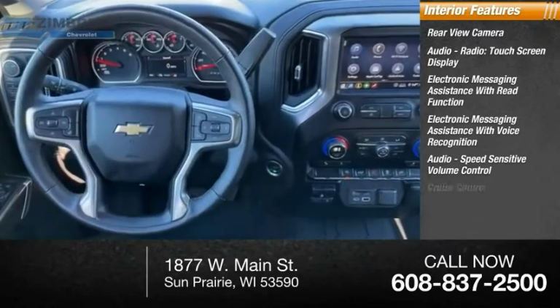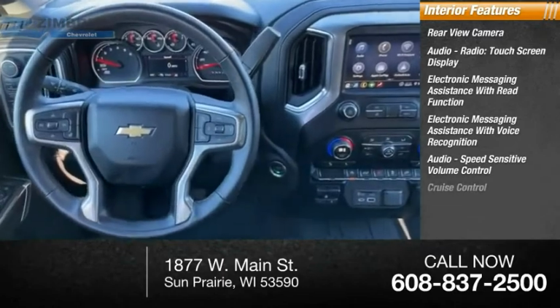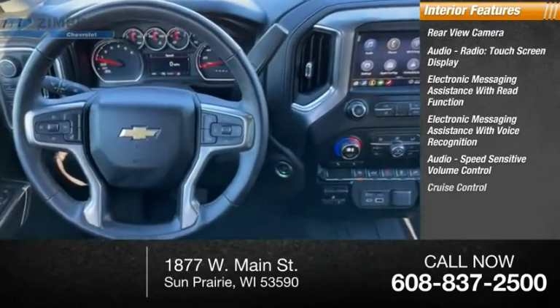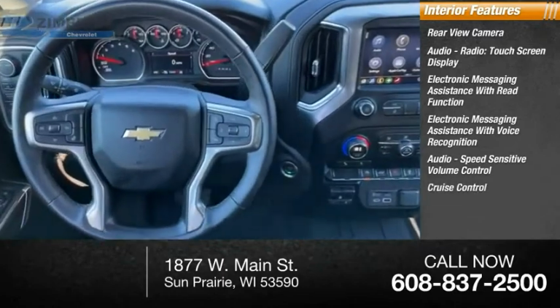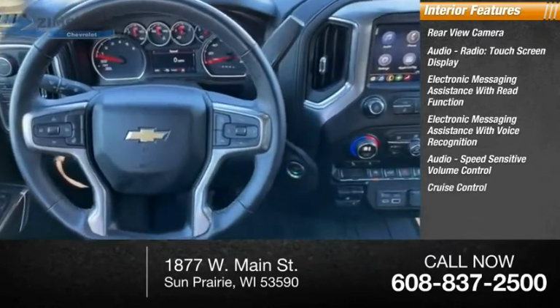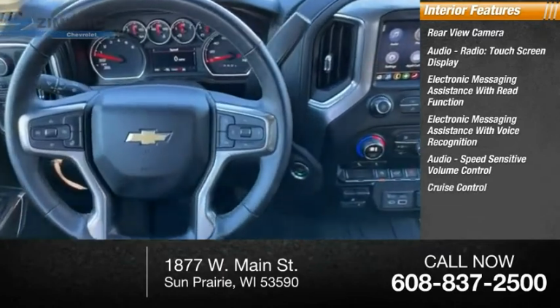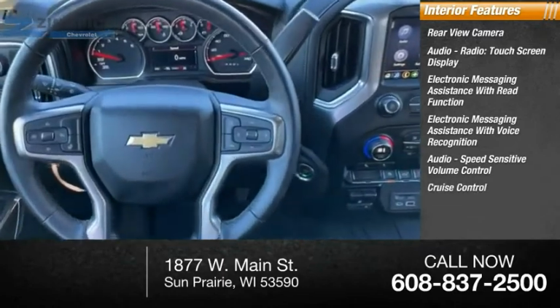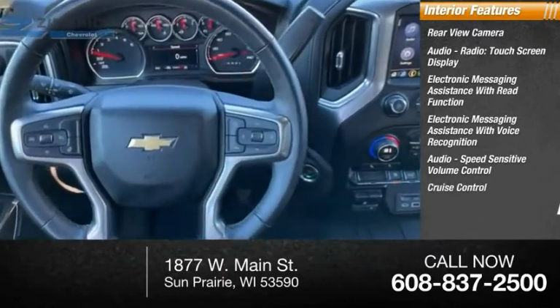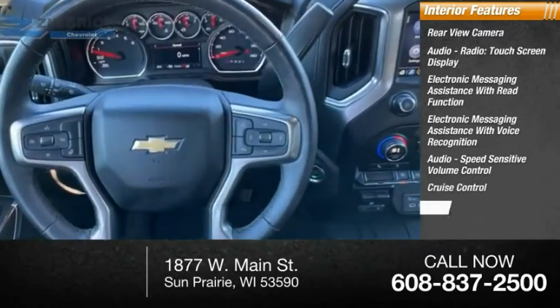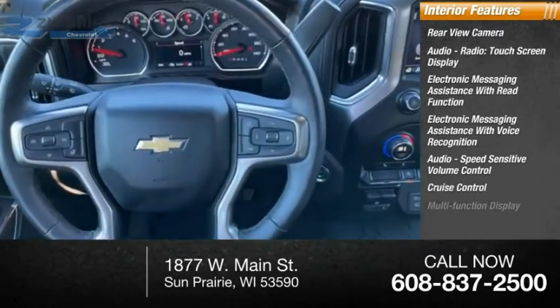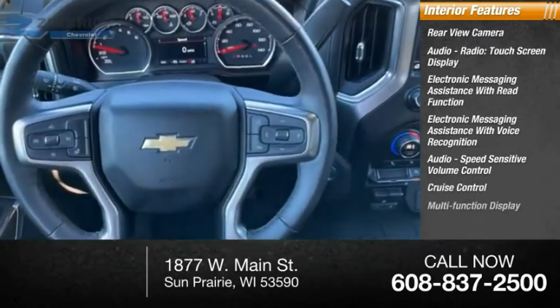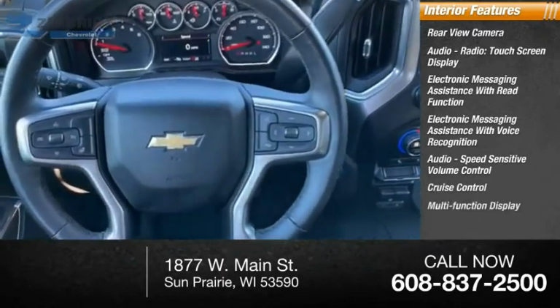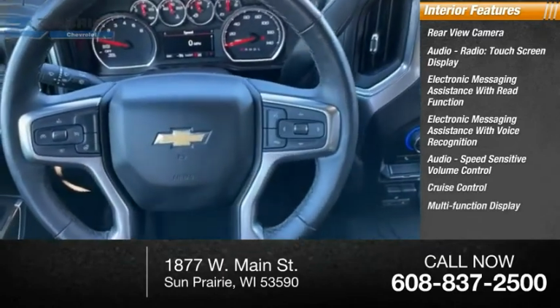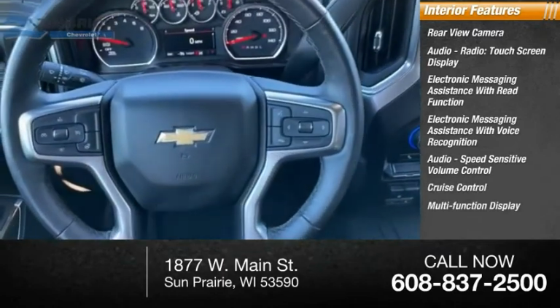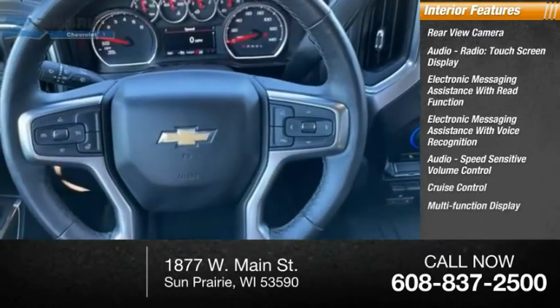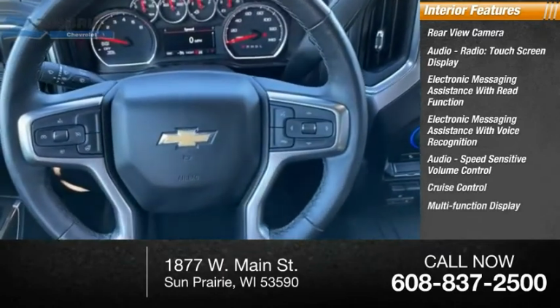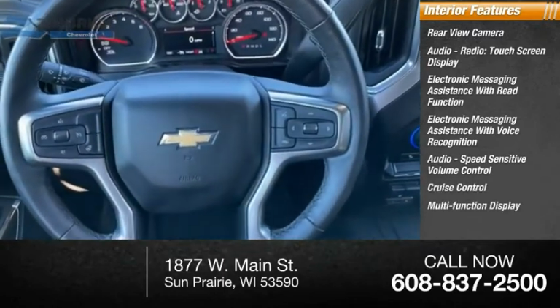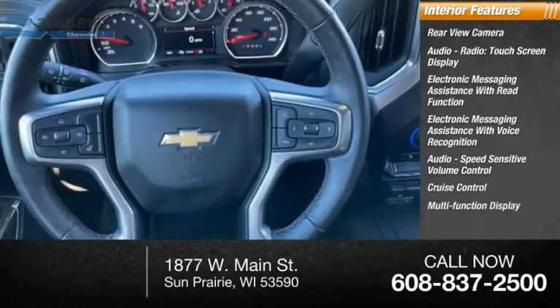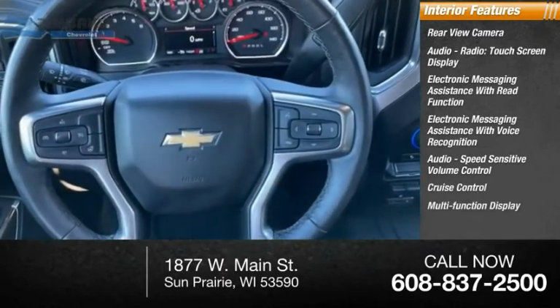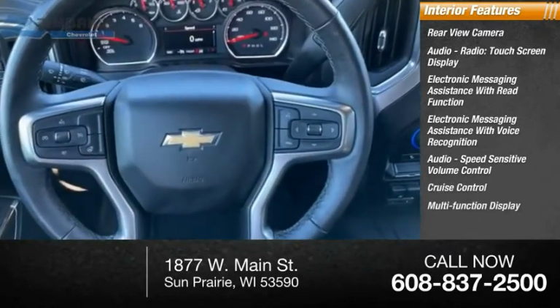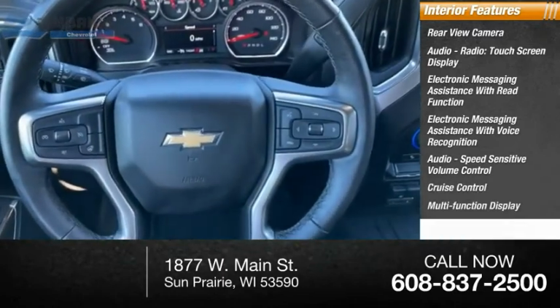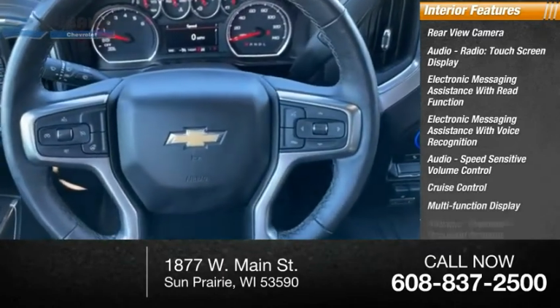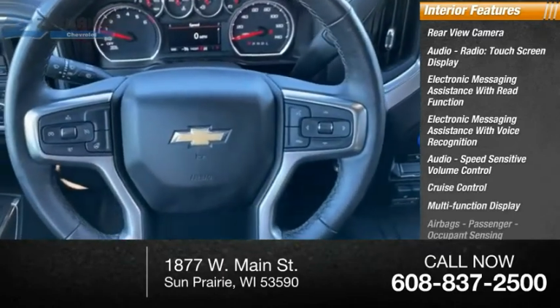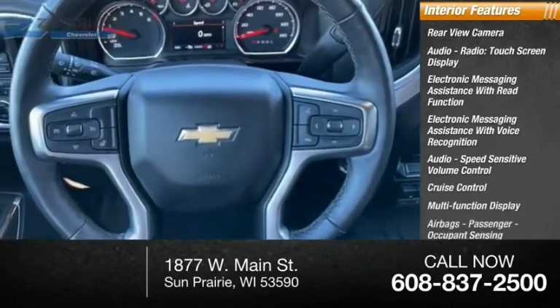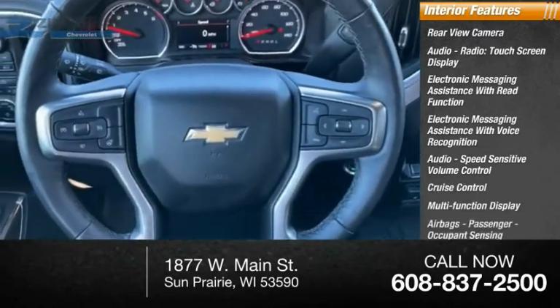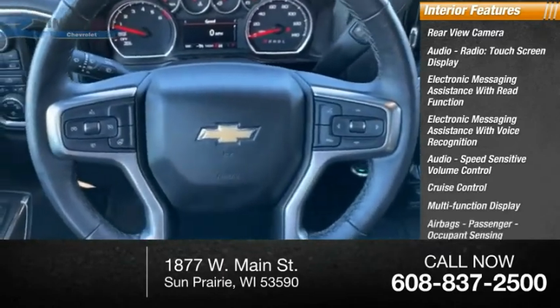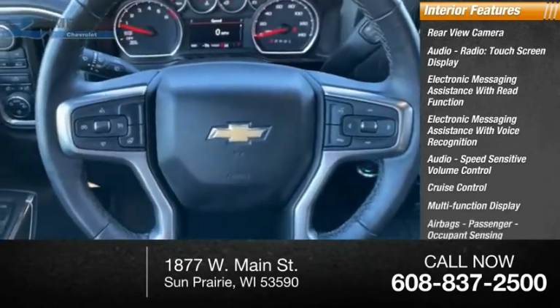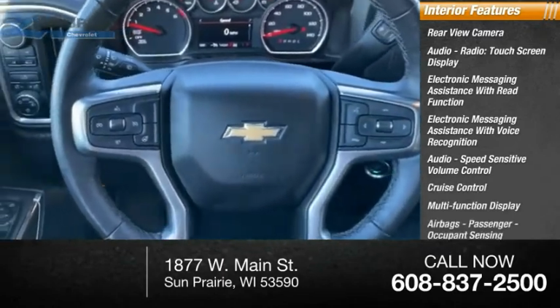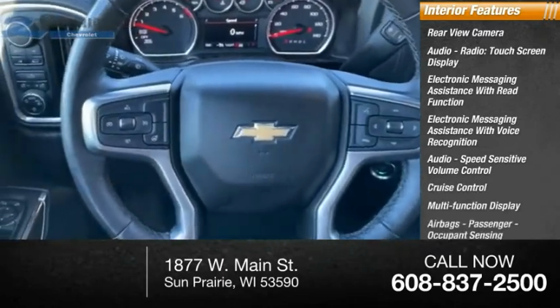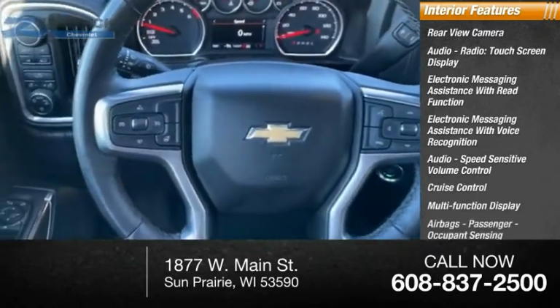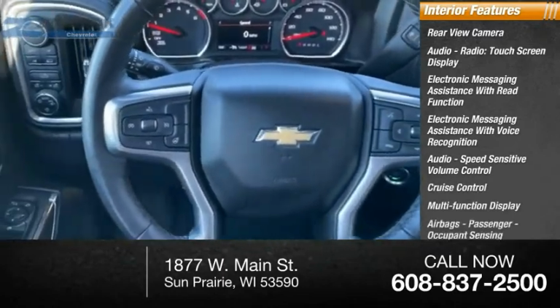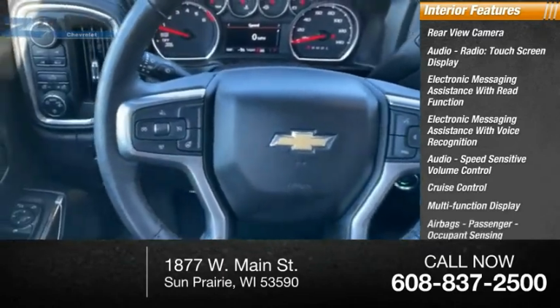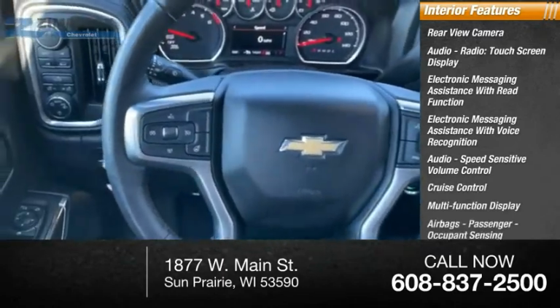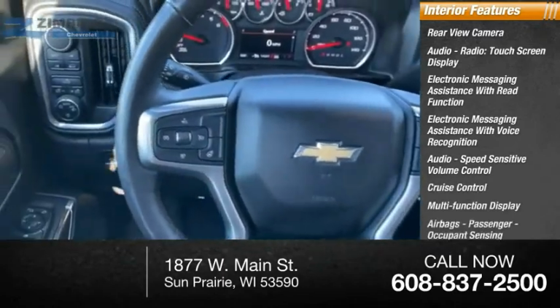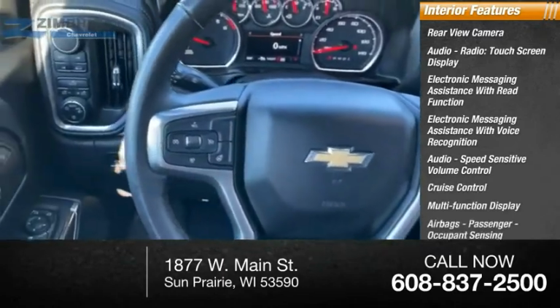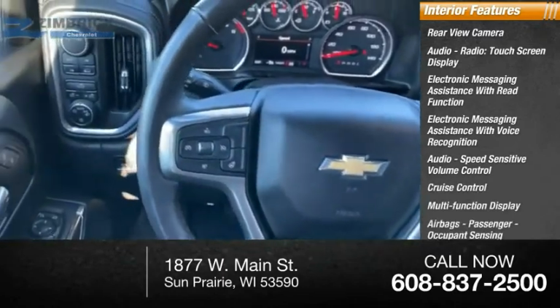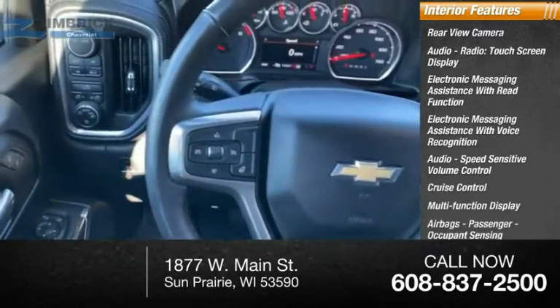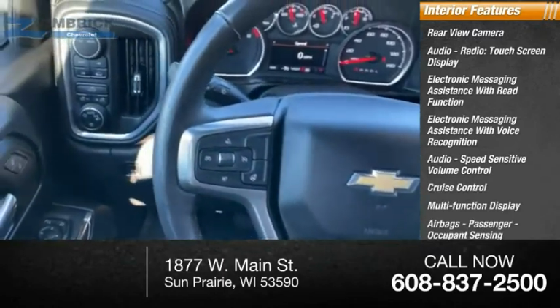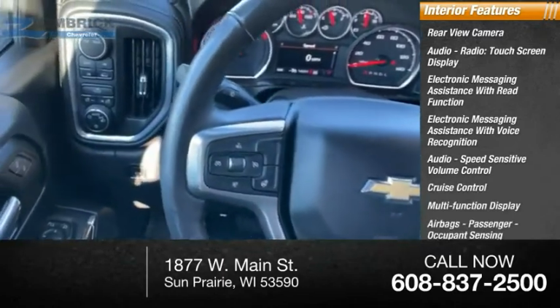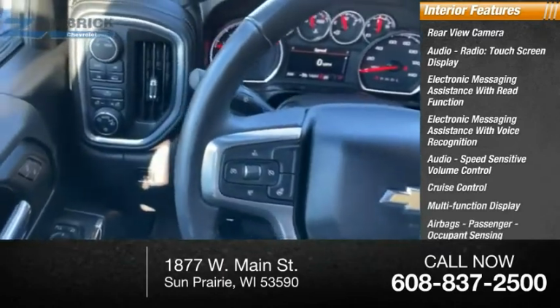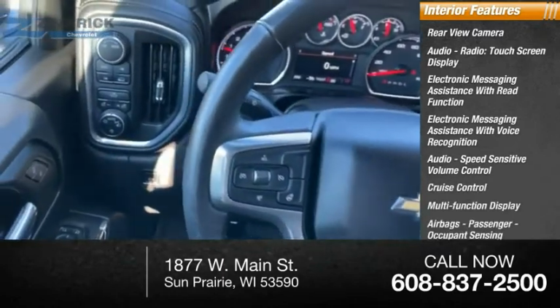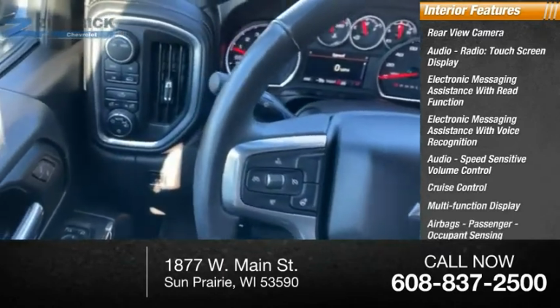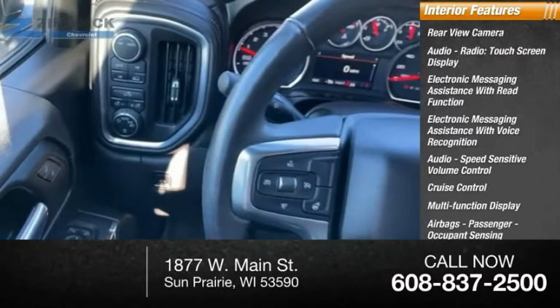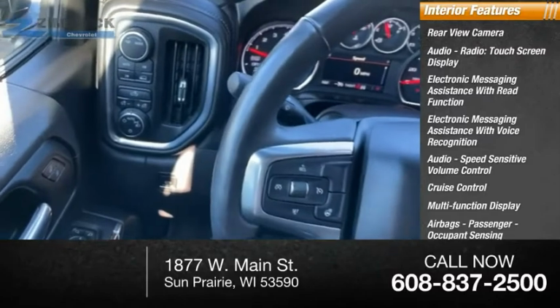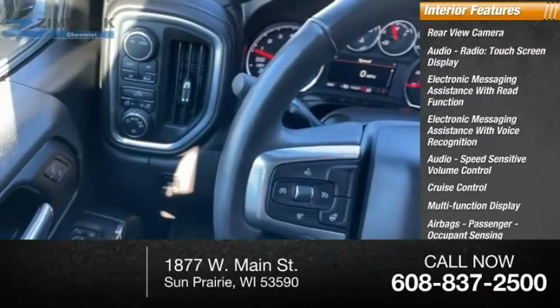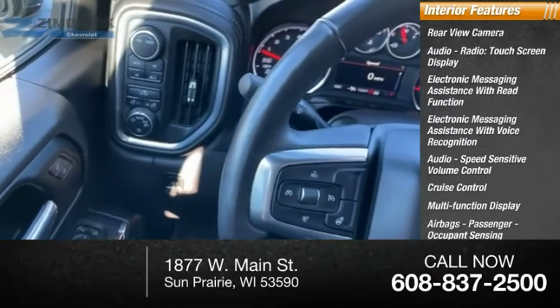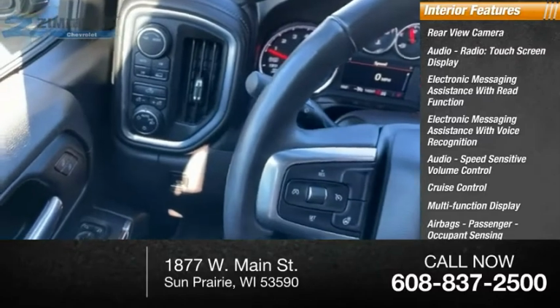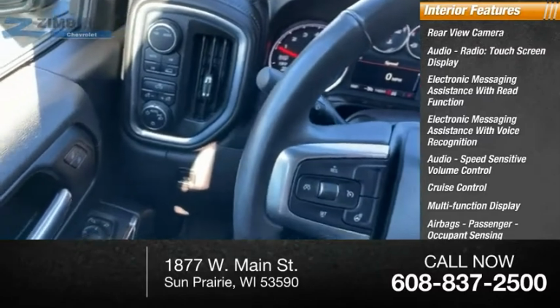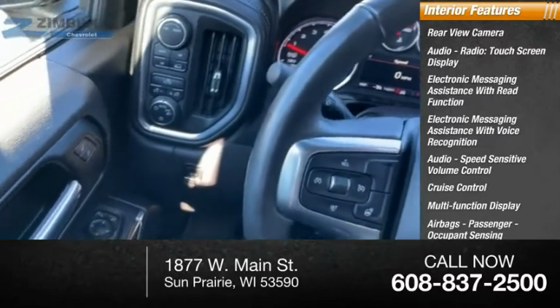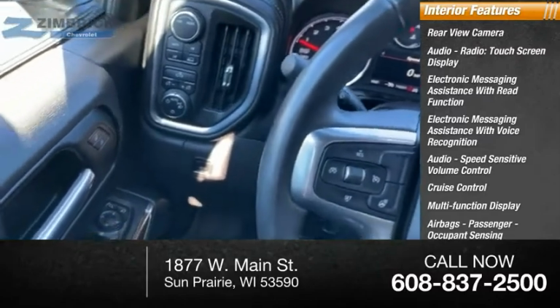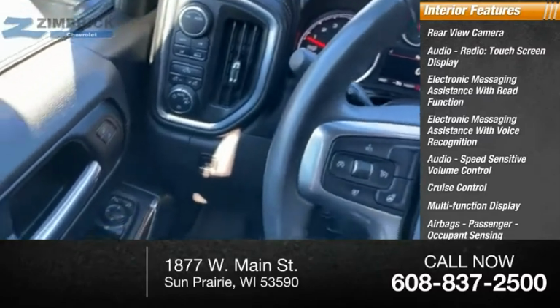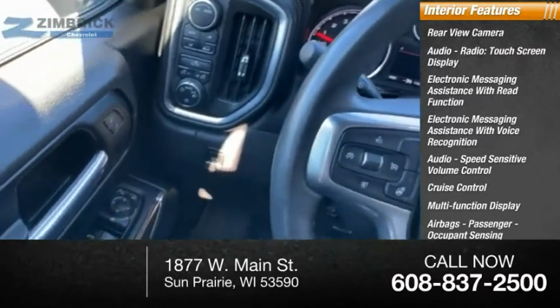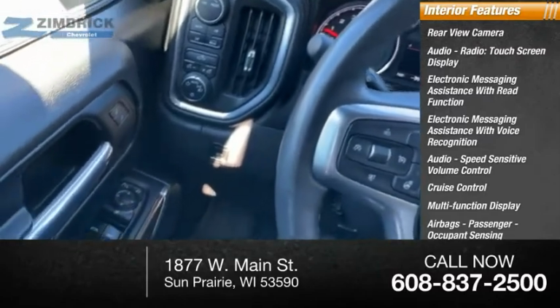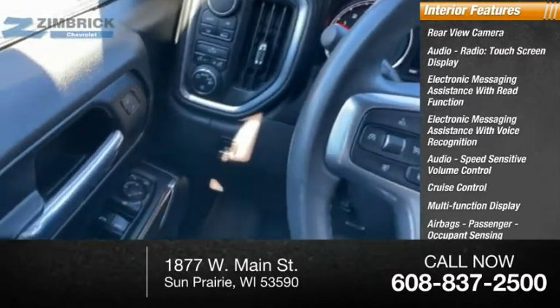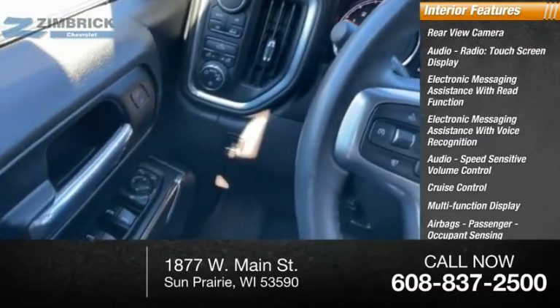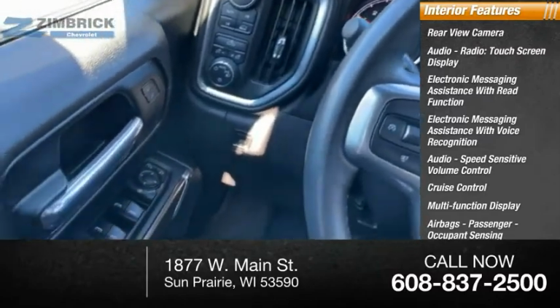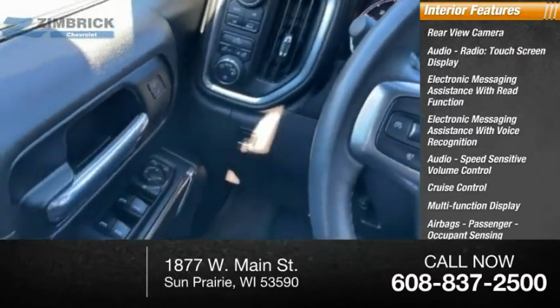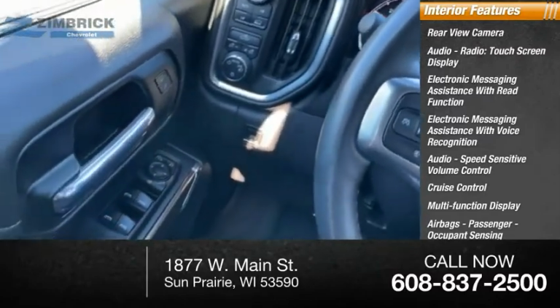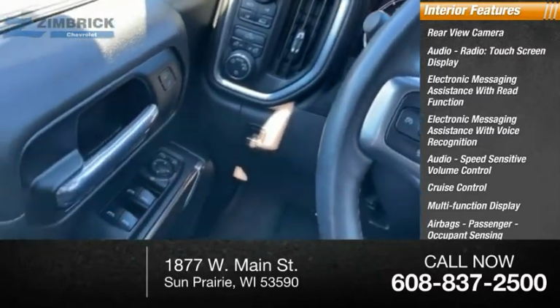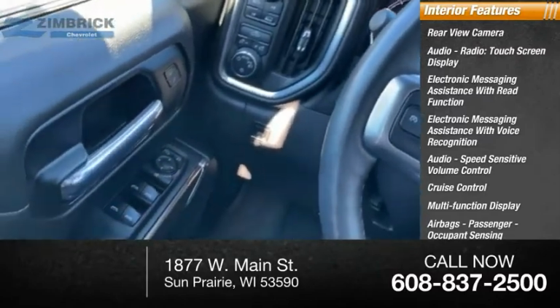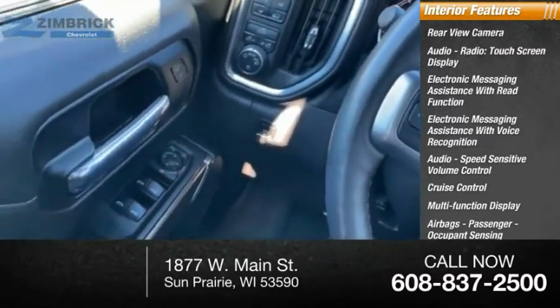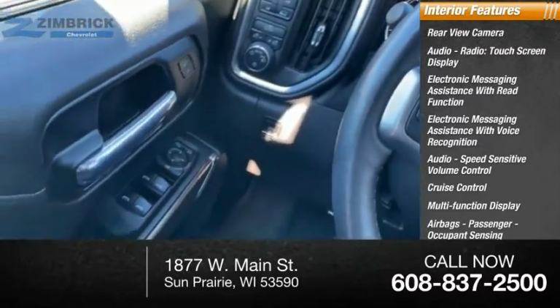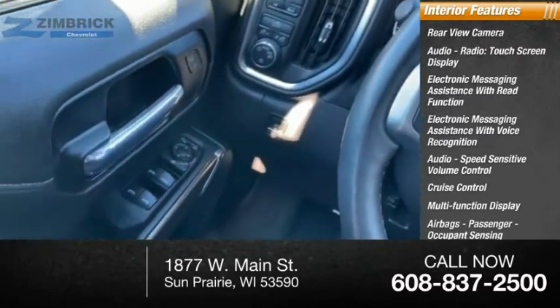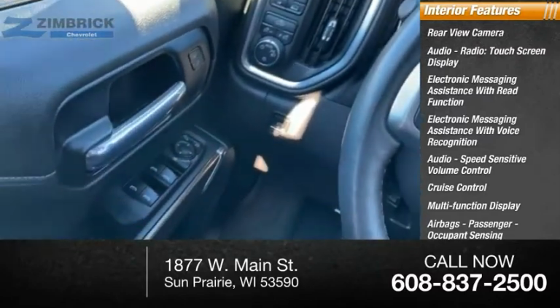Cruise control, multifunction display, airbags, passenger occupant sensing deactivation, power steering, and tachometer.